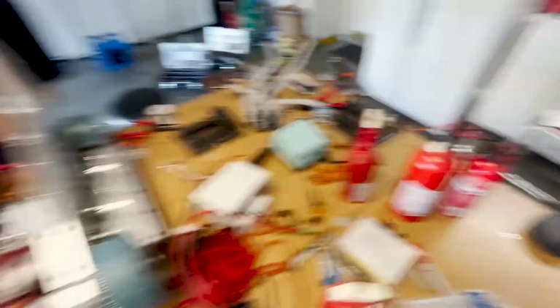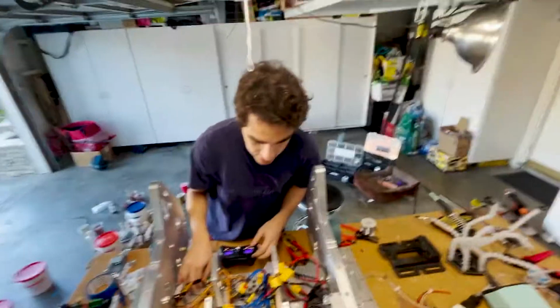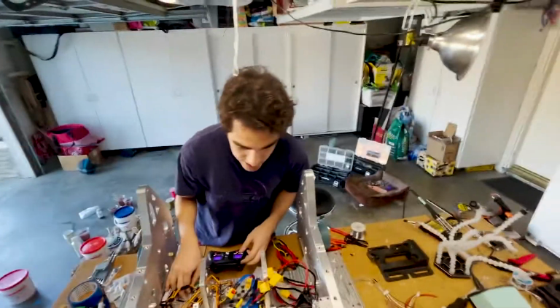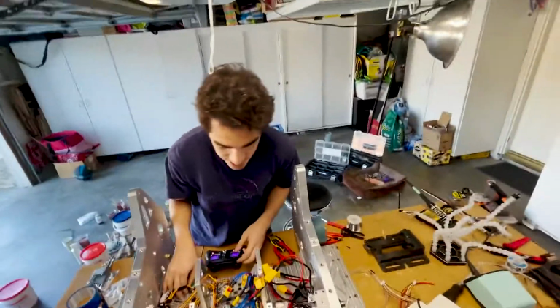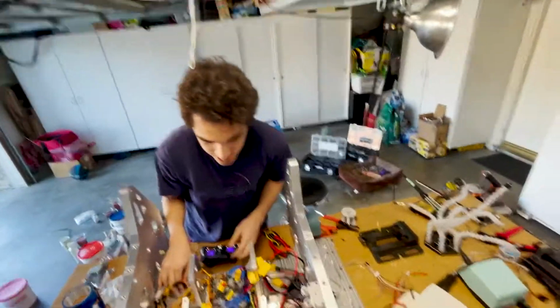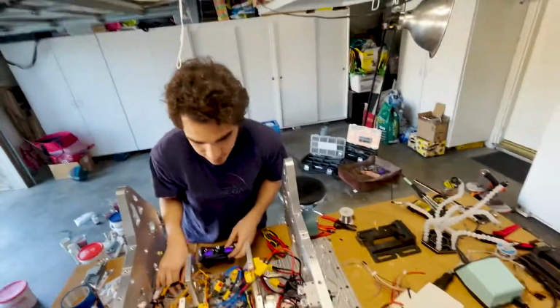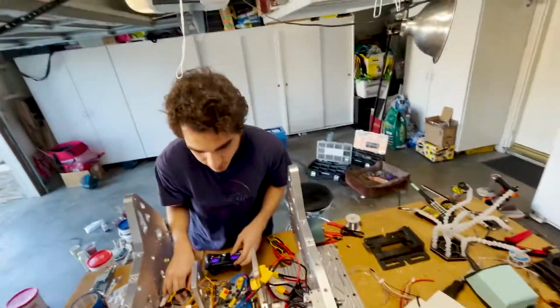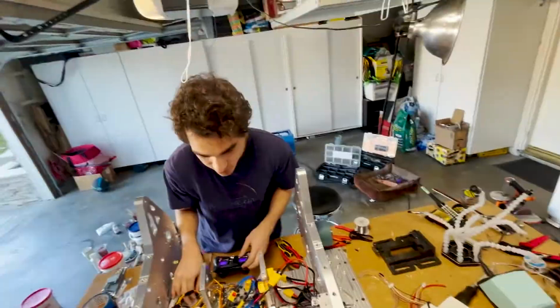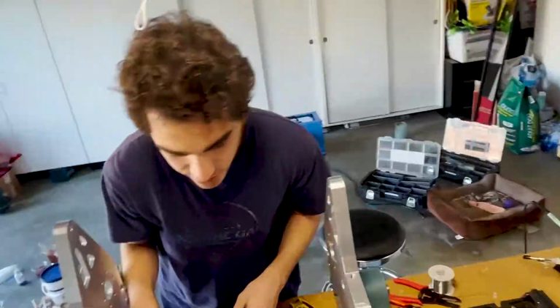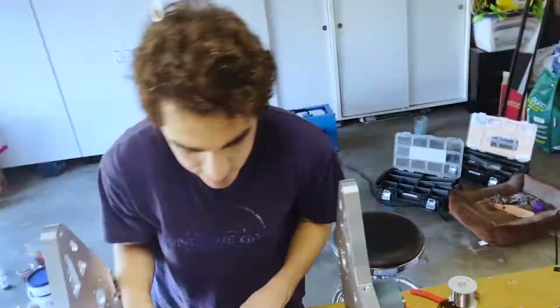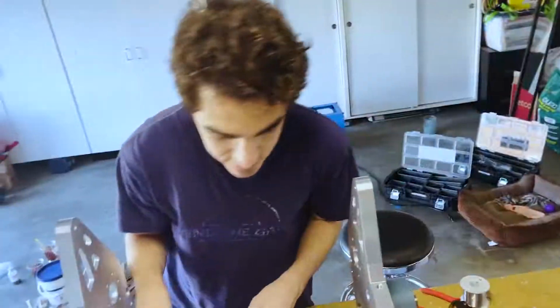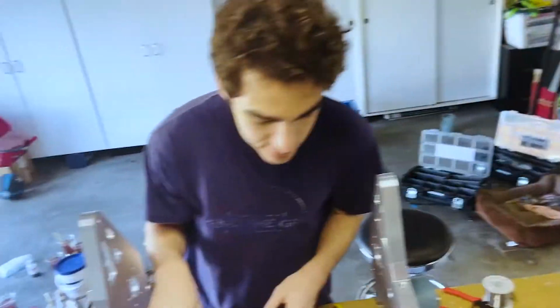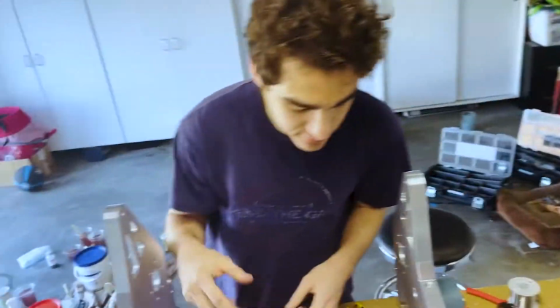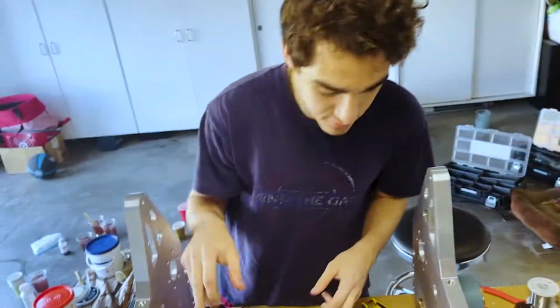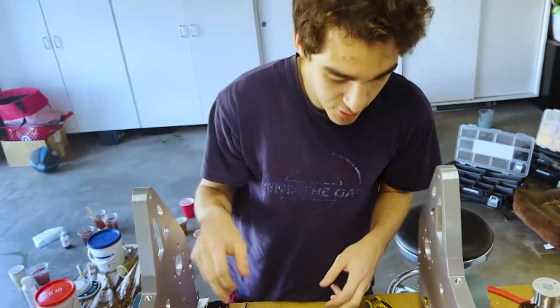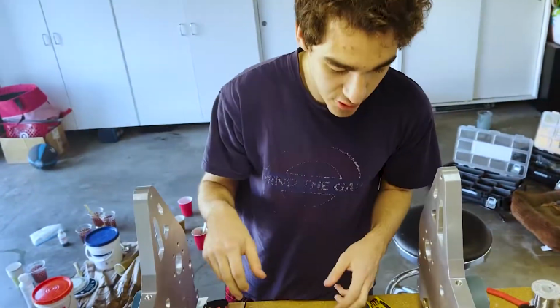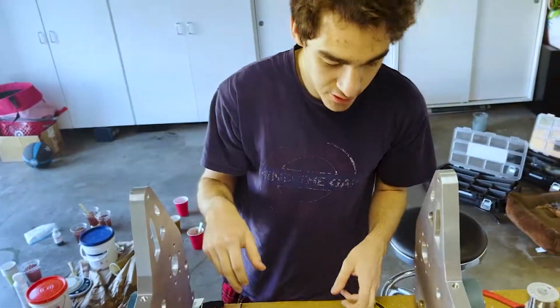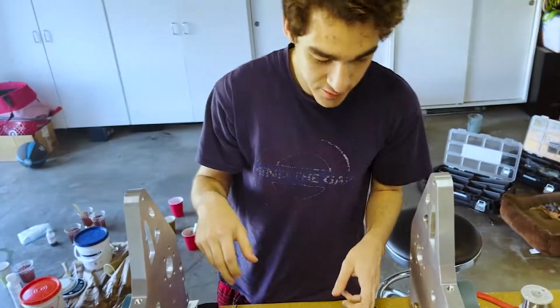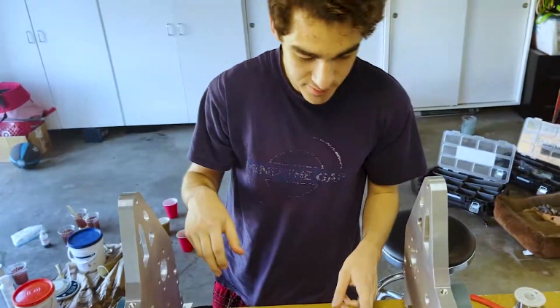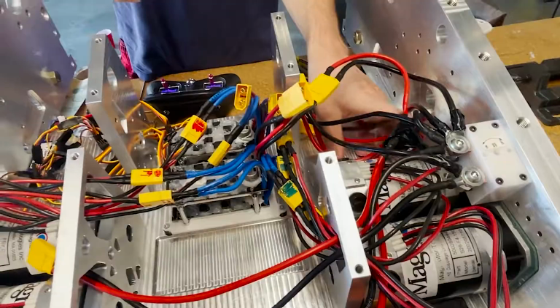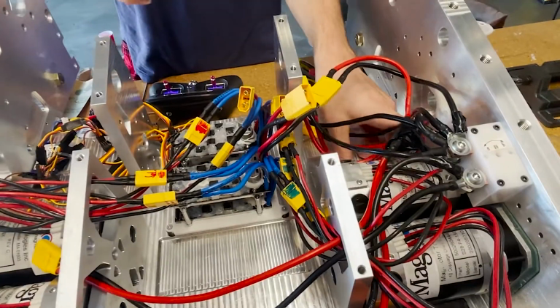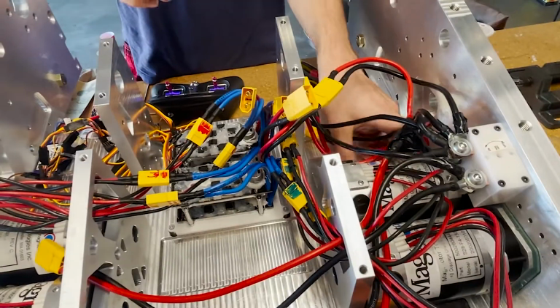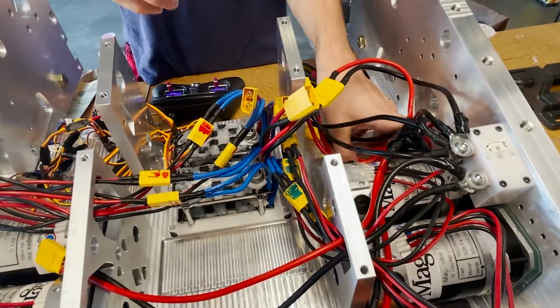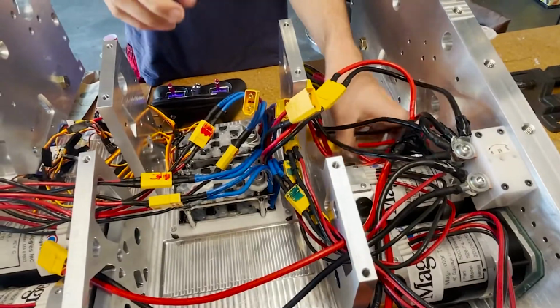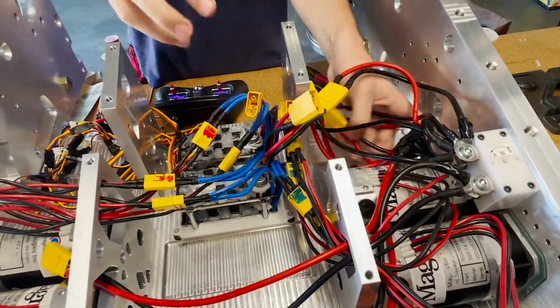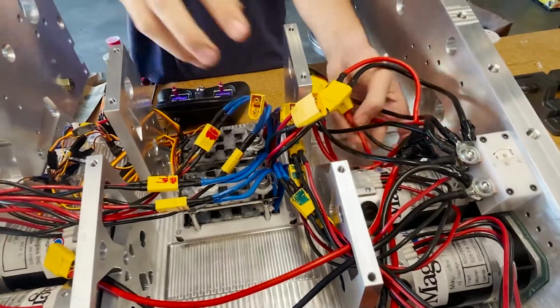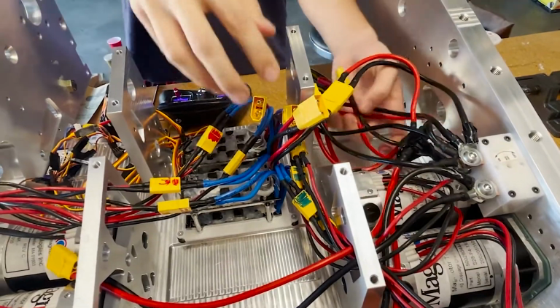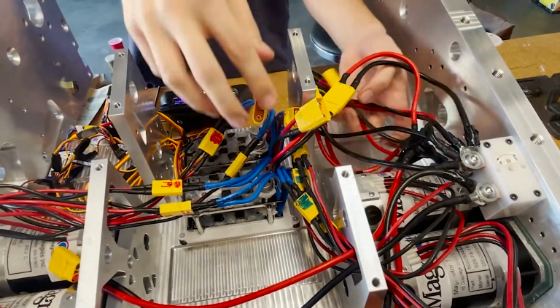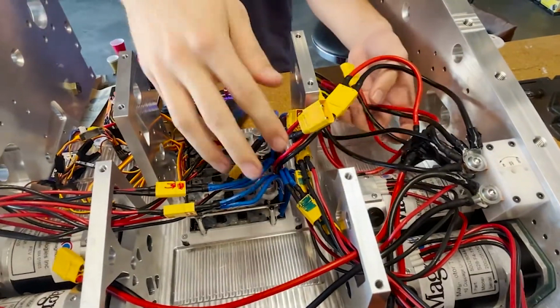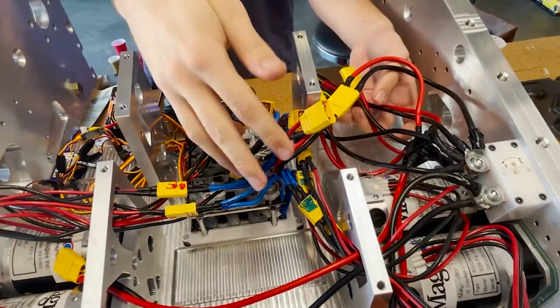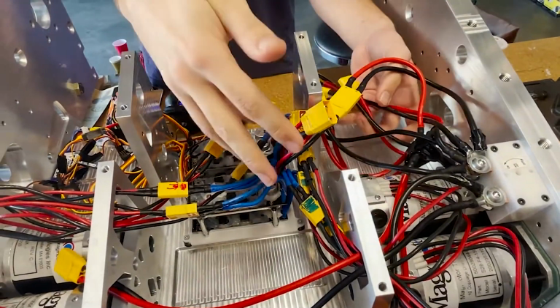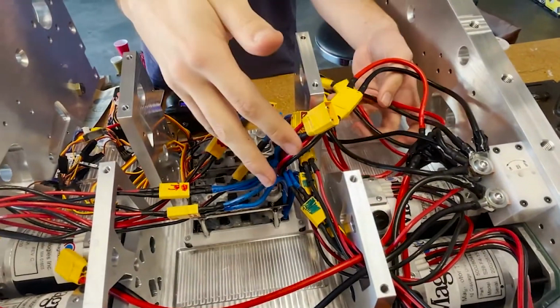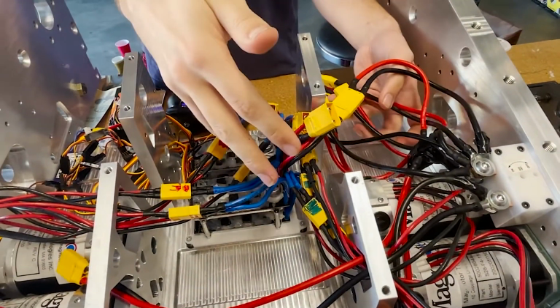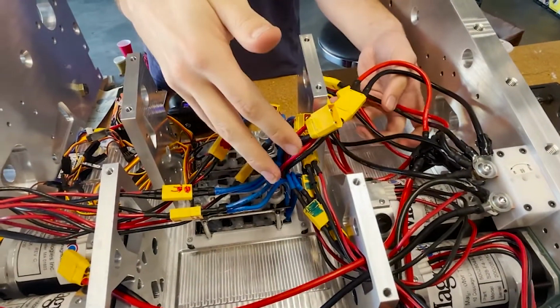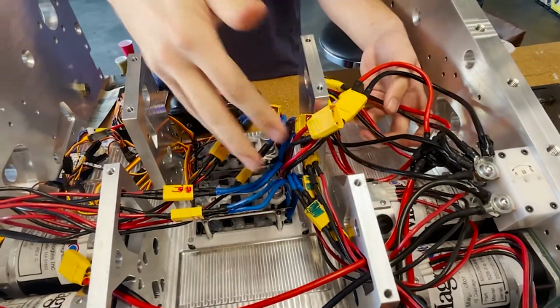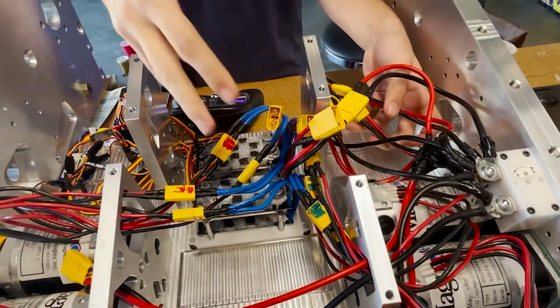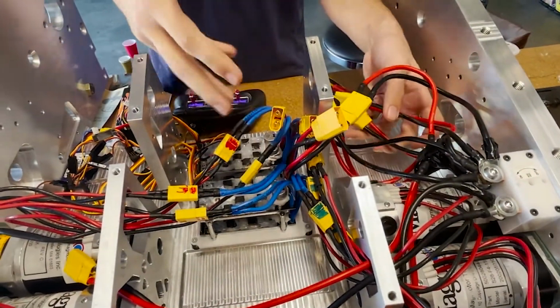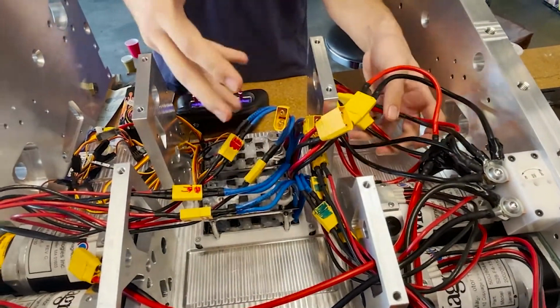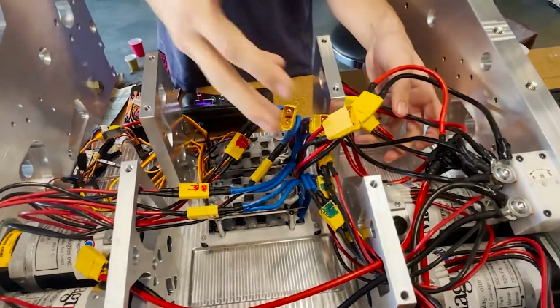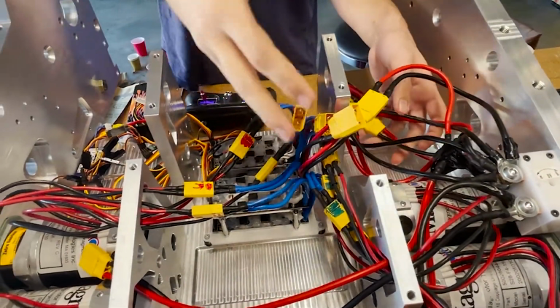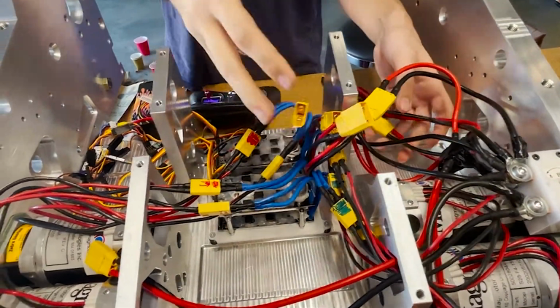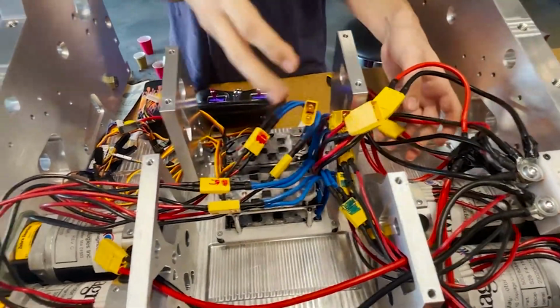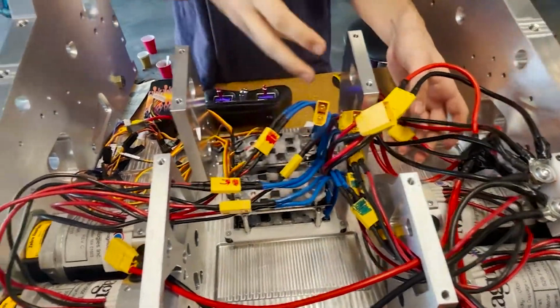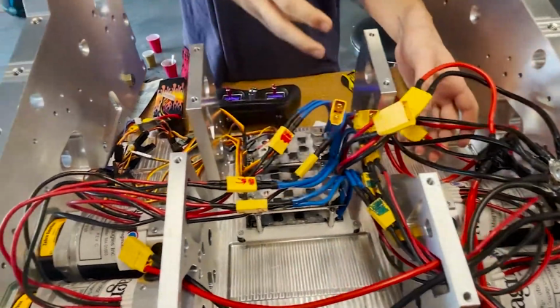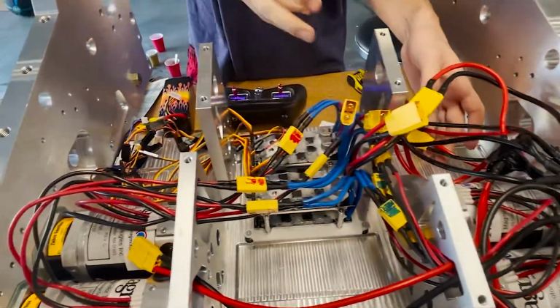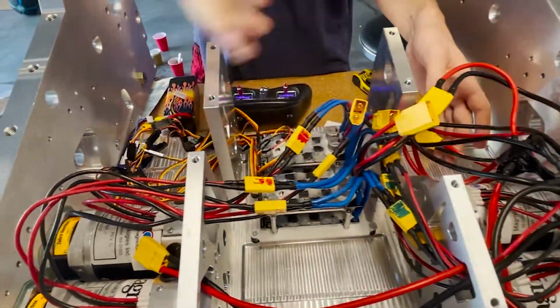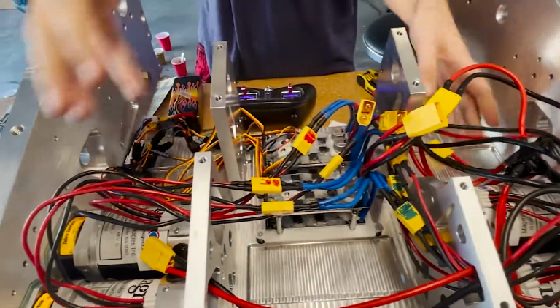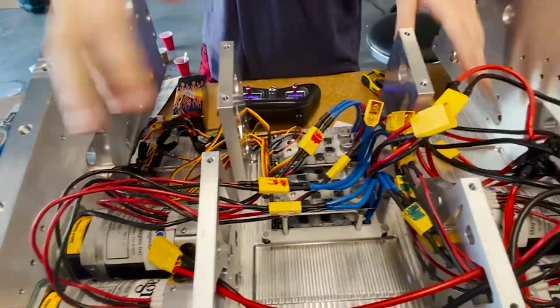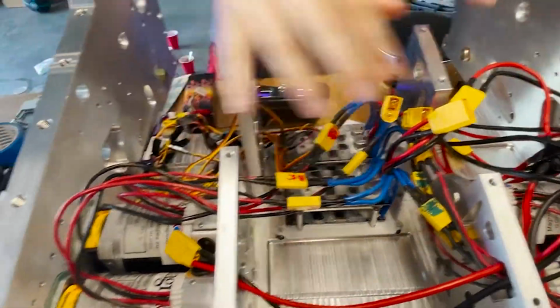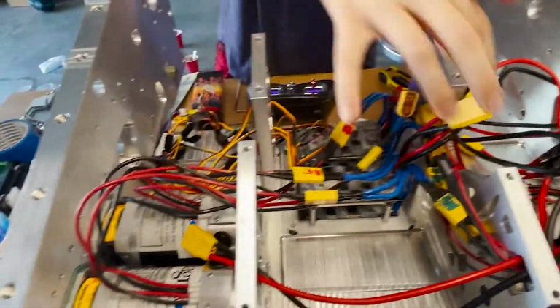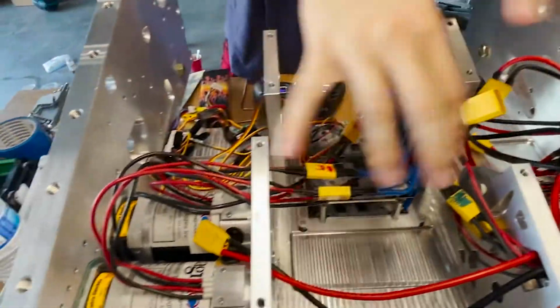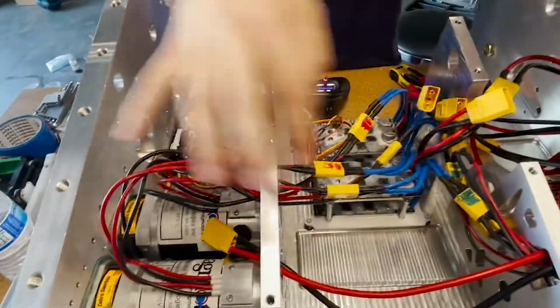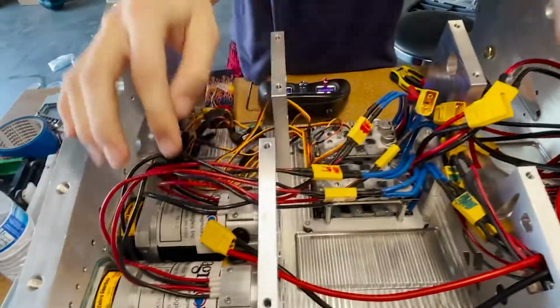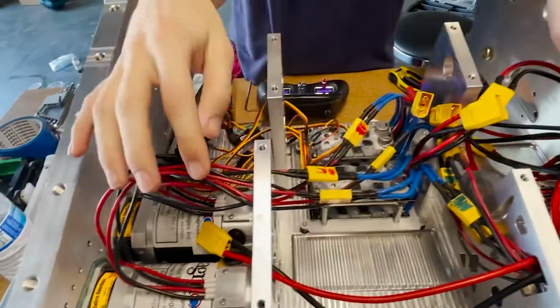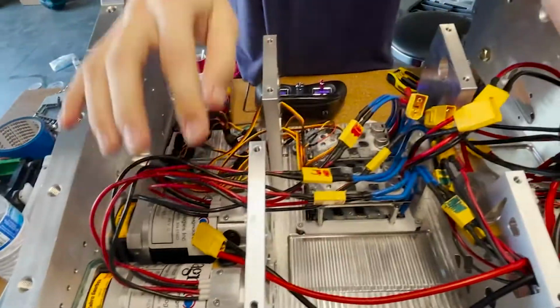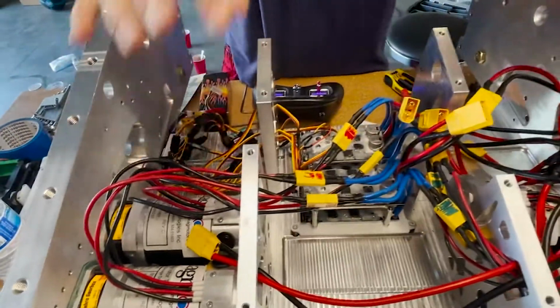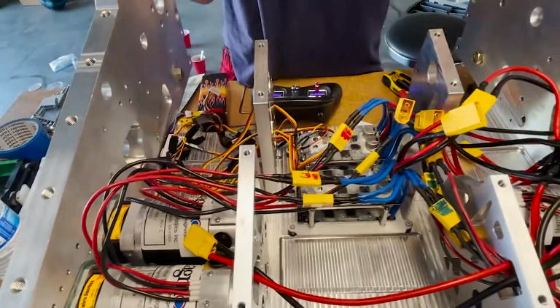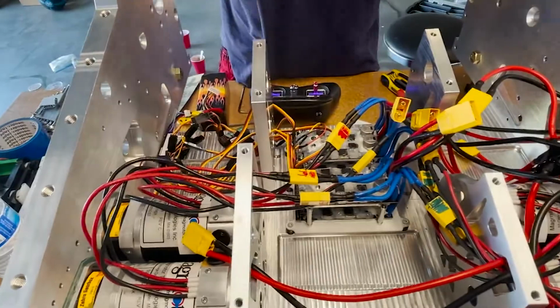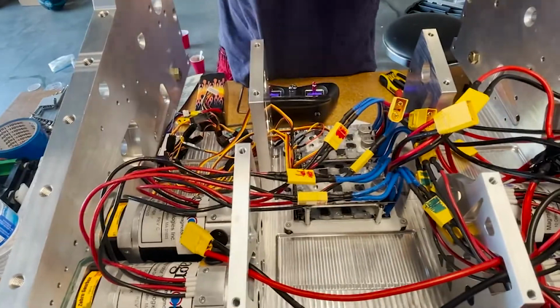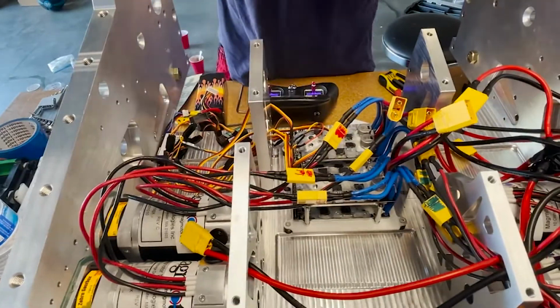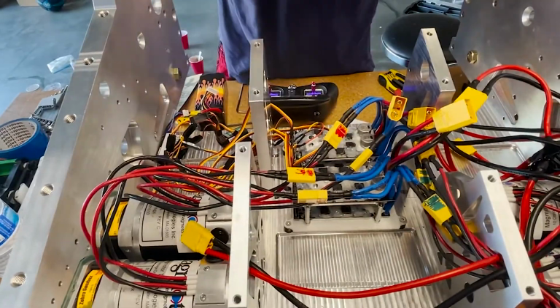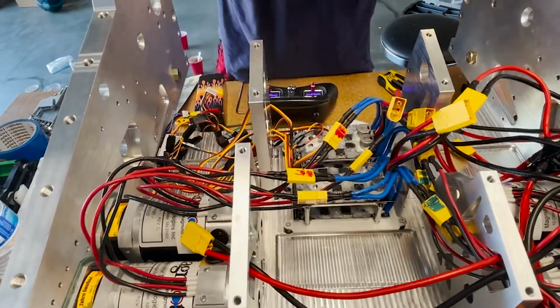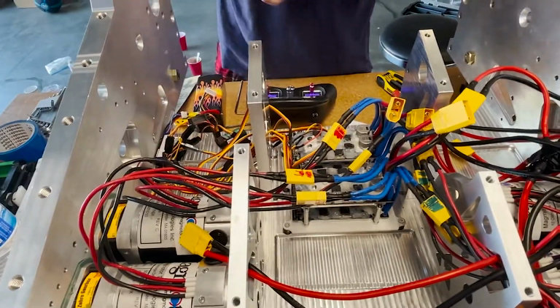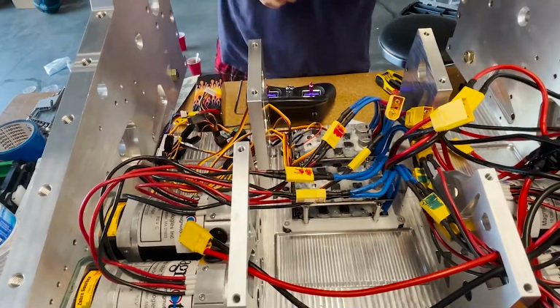We're gonna test one motor. All the power leads go to this distribution, which then goes back out into the motors.